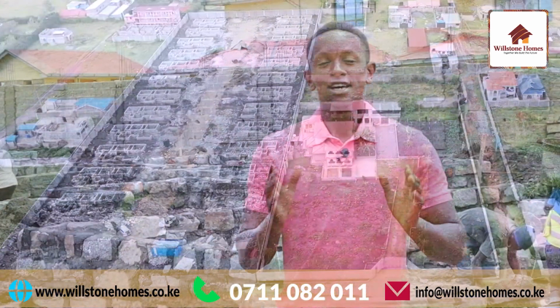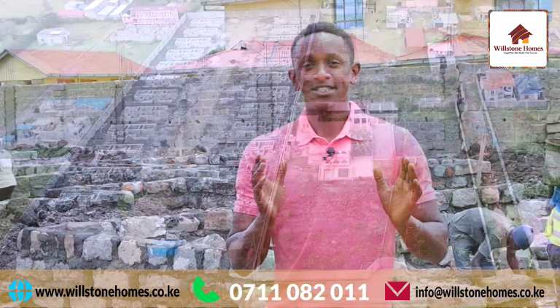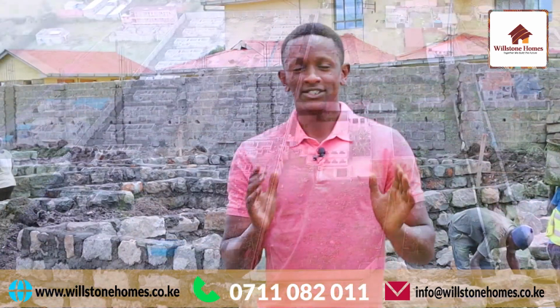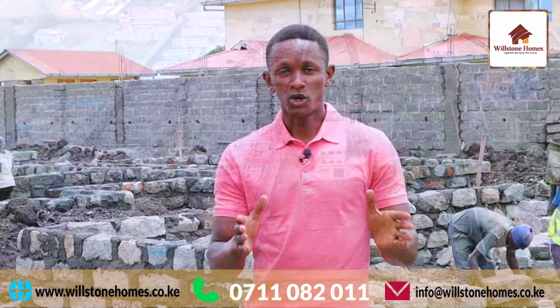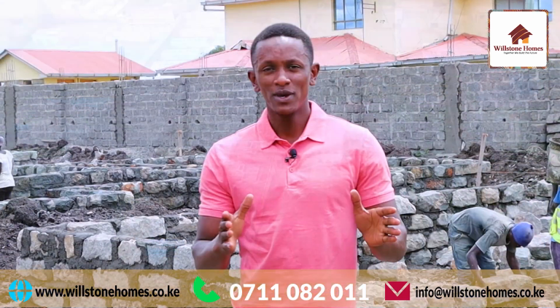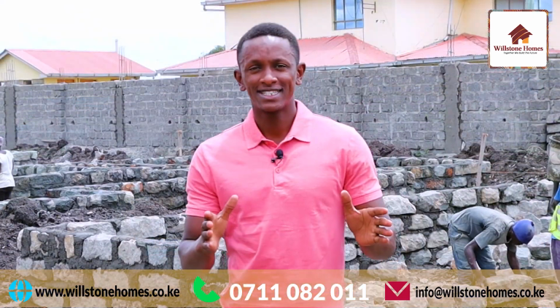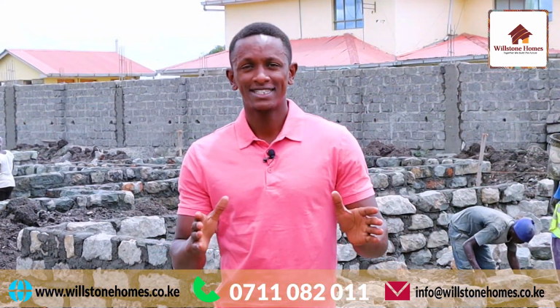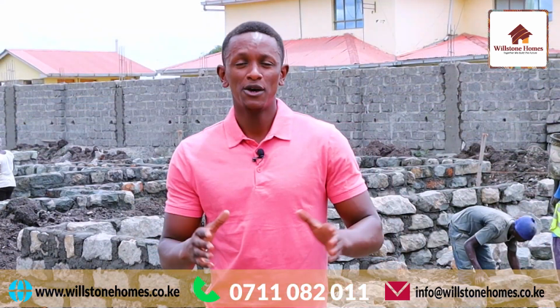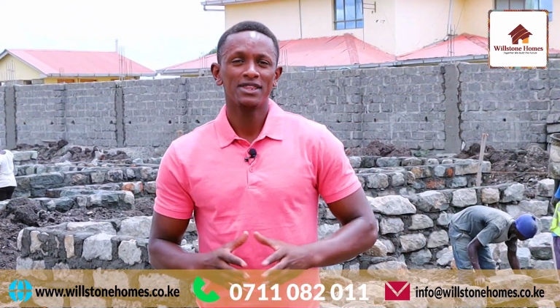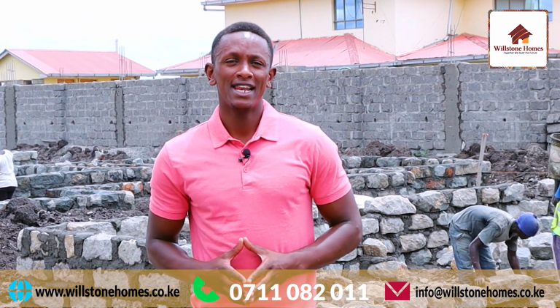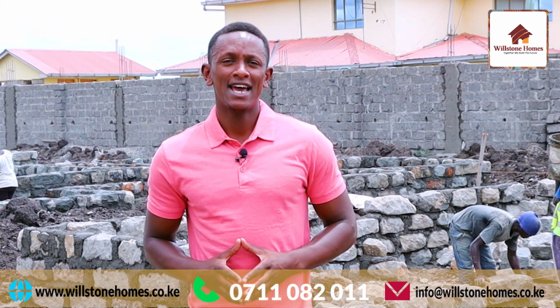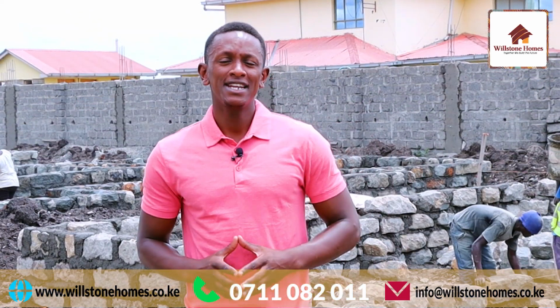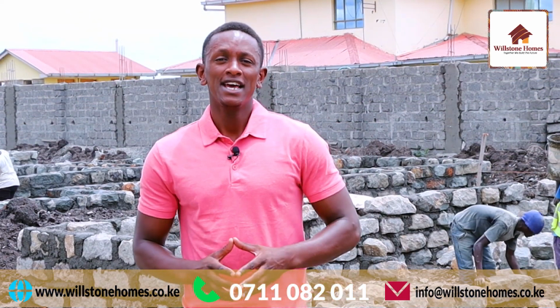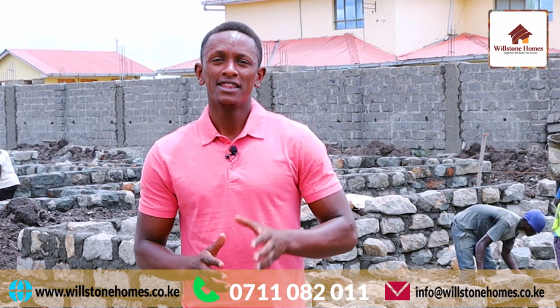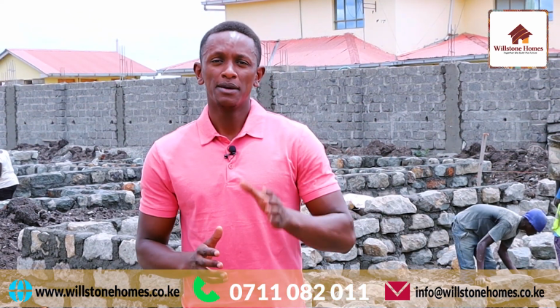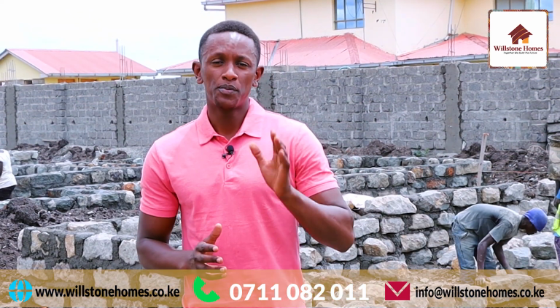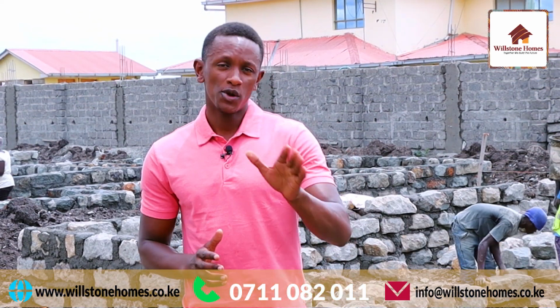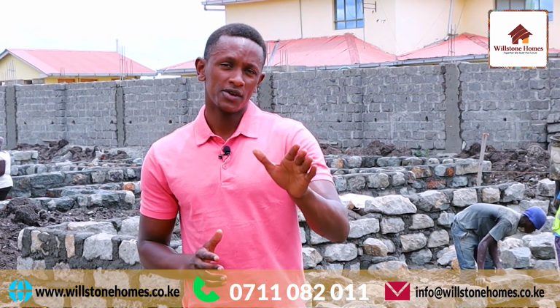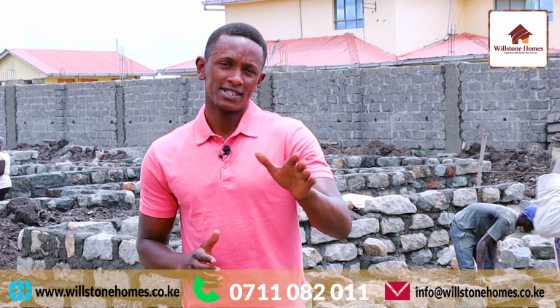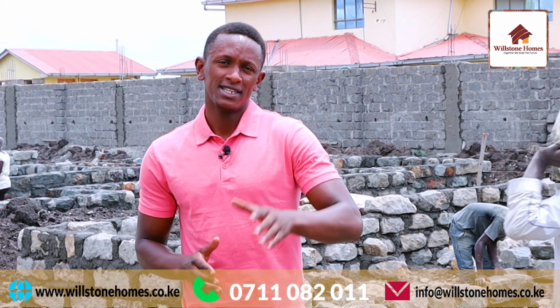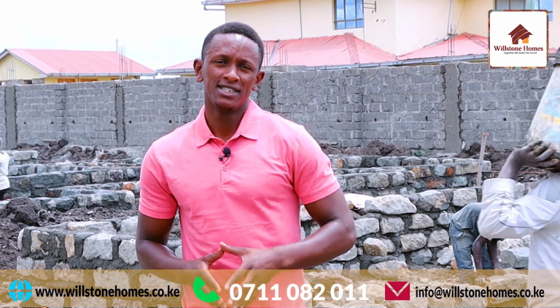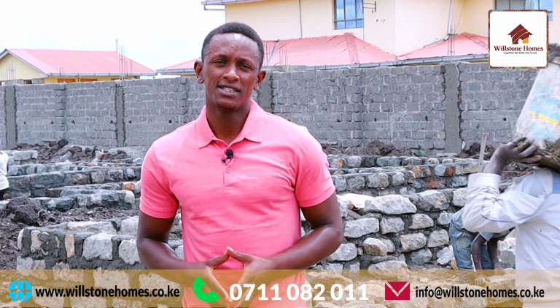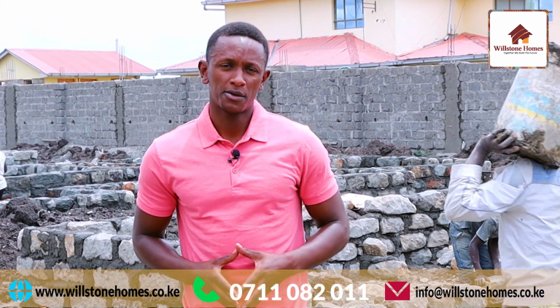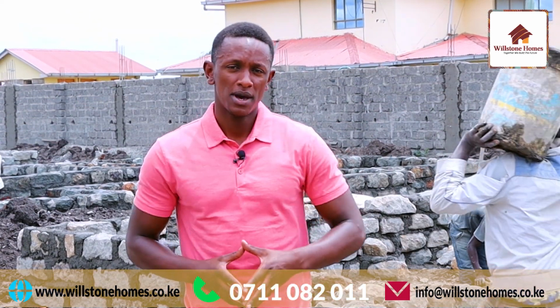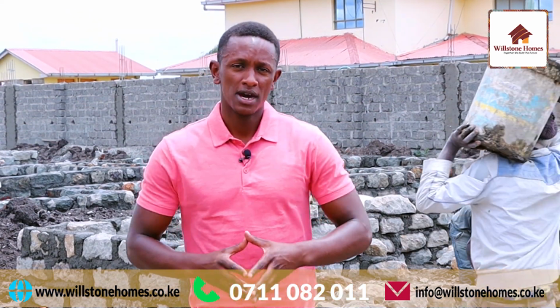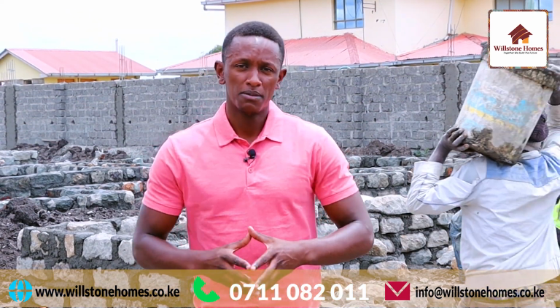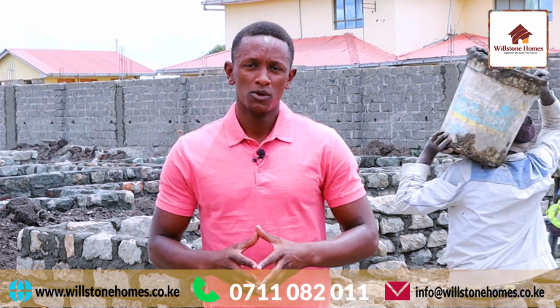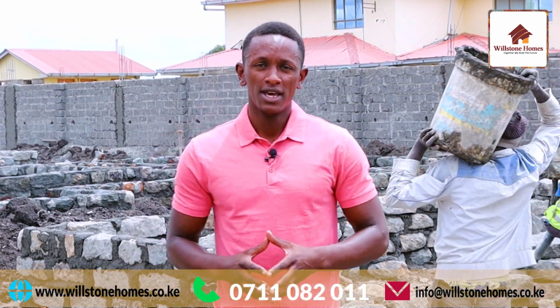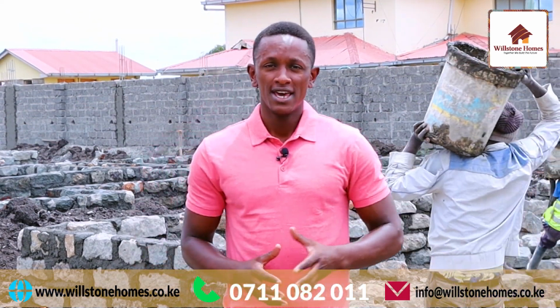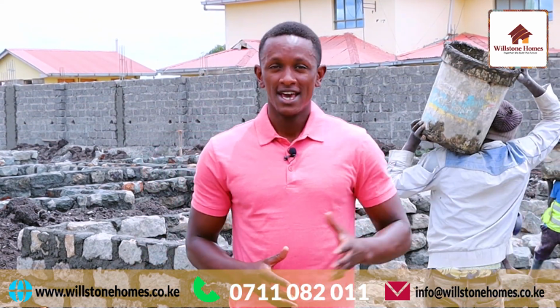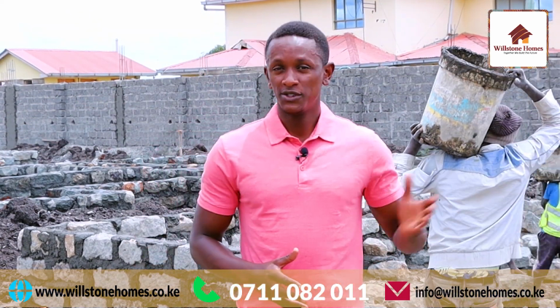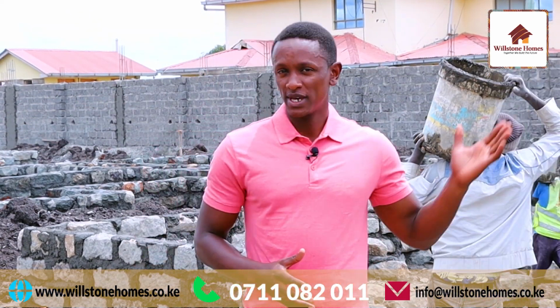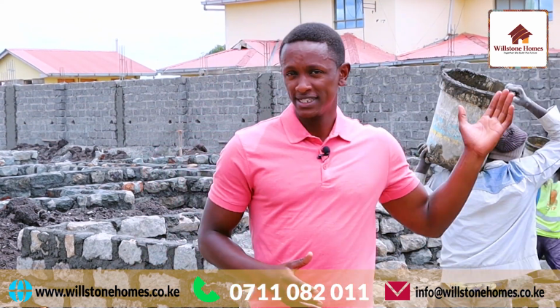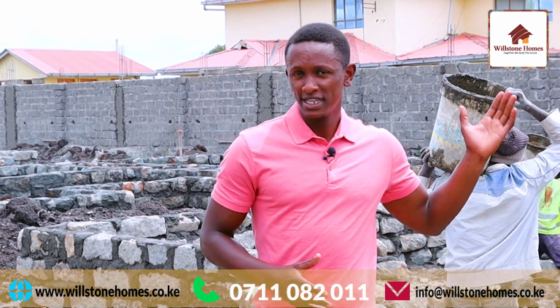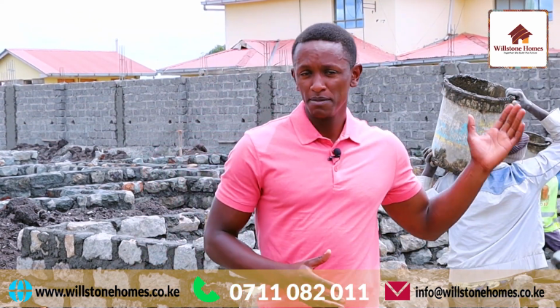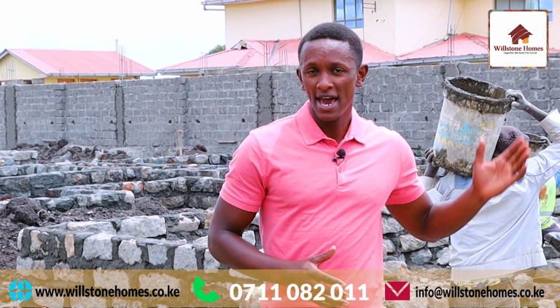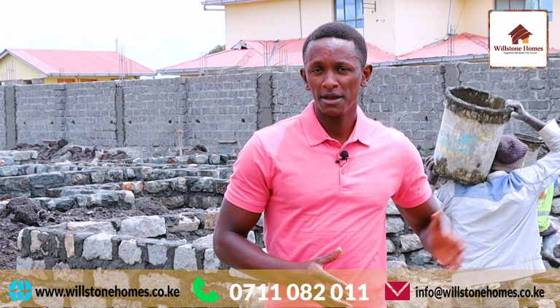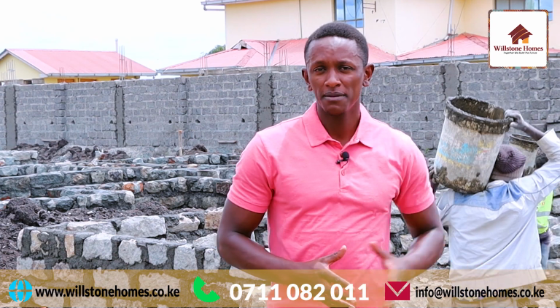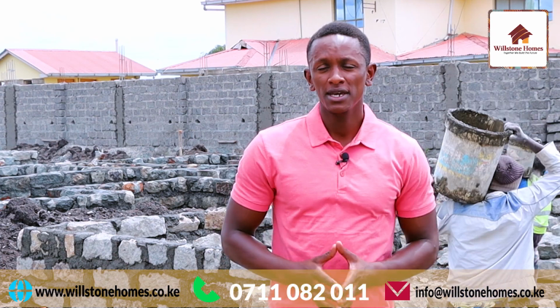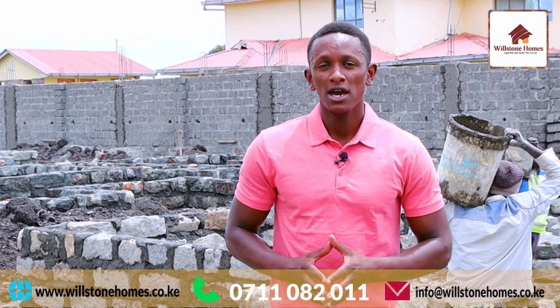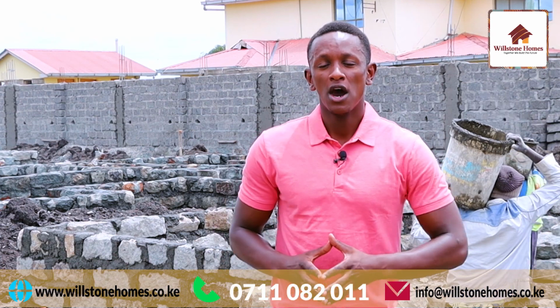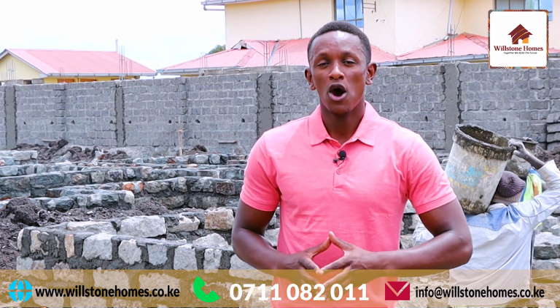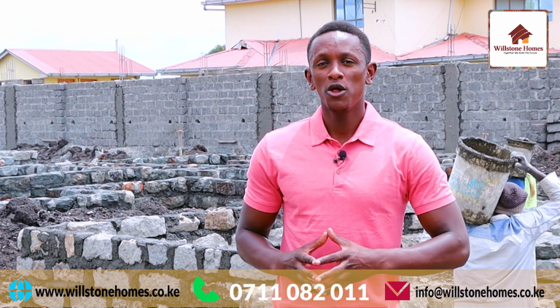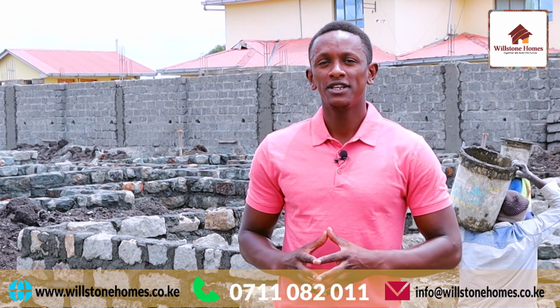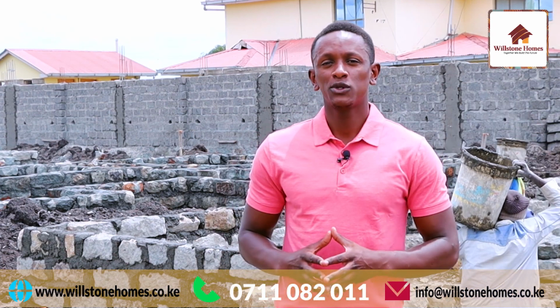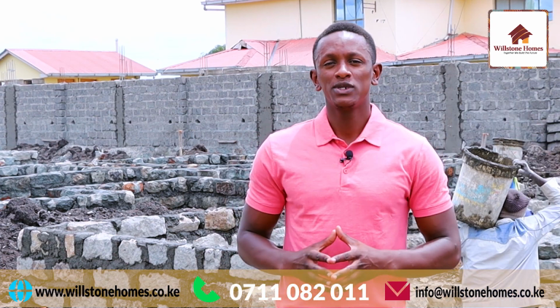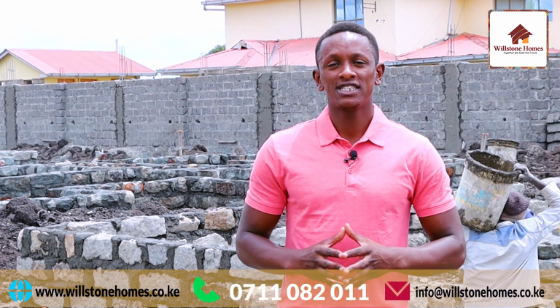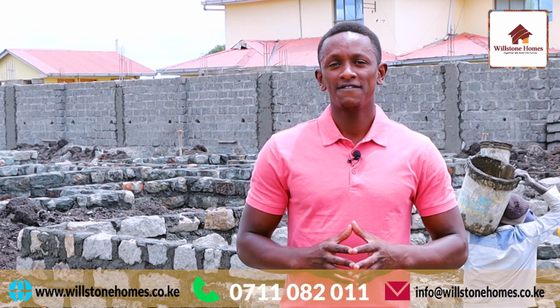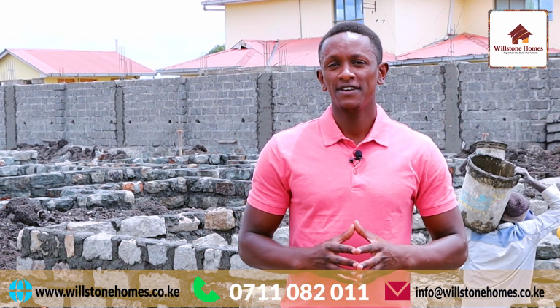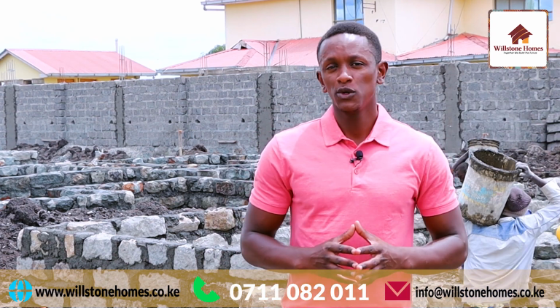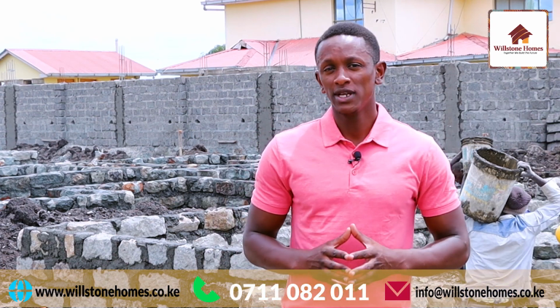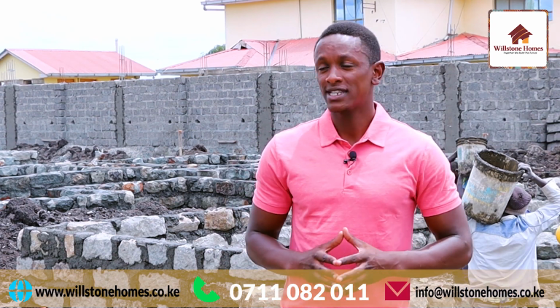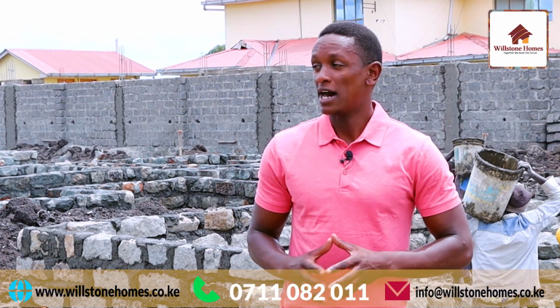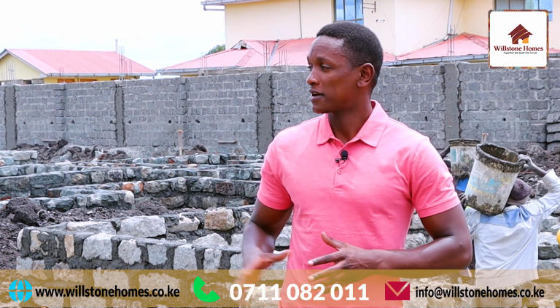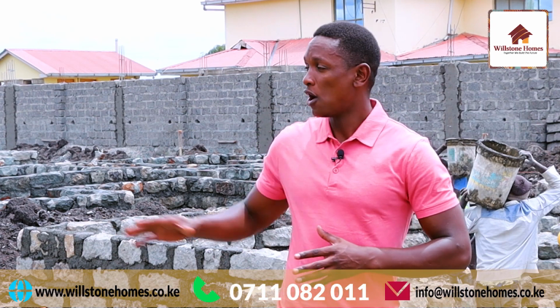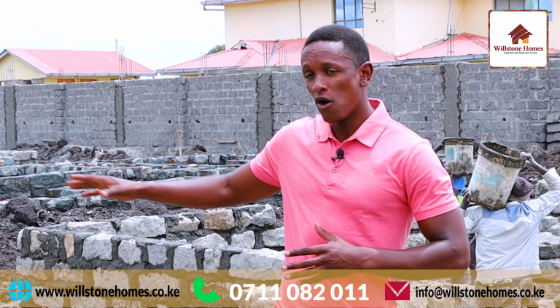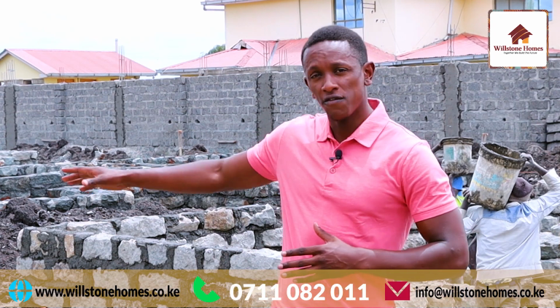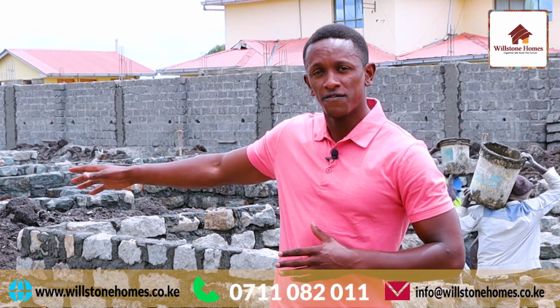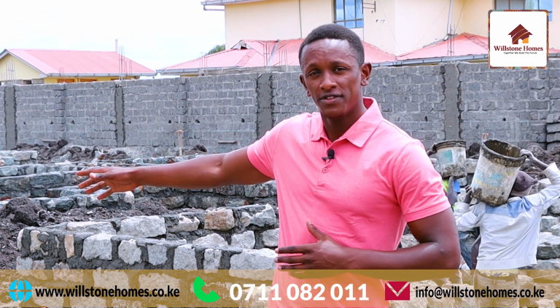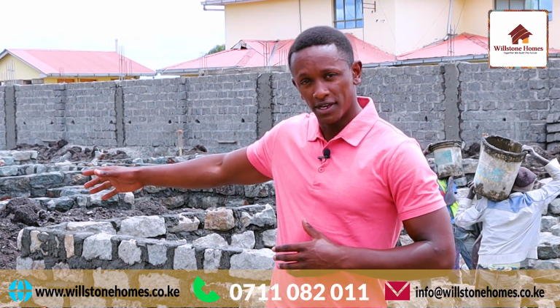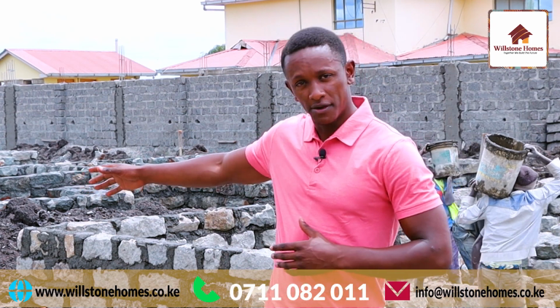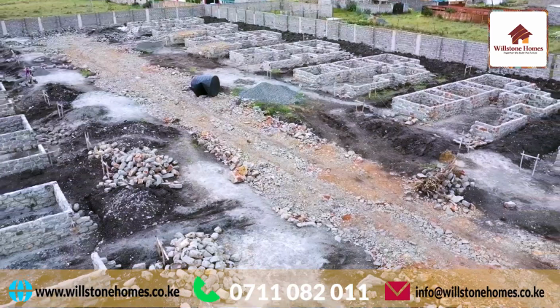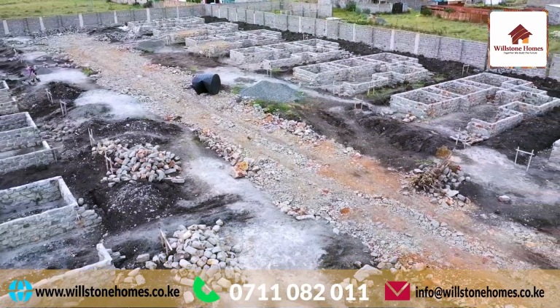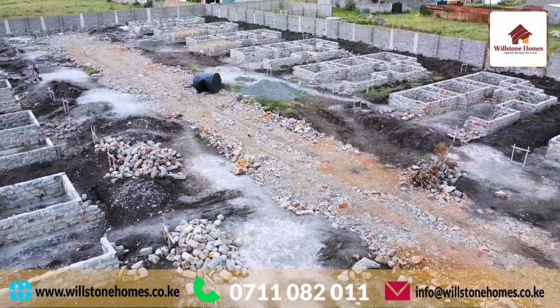Two weeks down the line the progress is remarkable. As you can see behind me, all 27 units are off the ground.